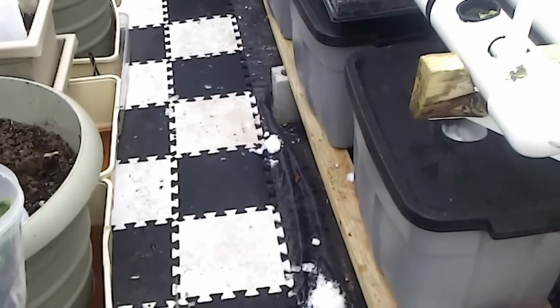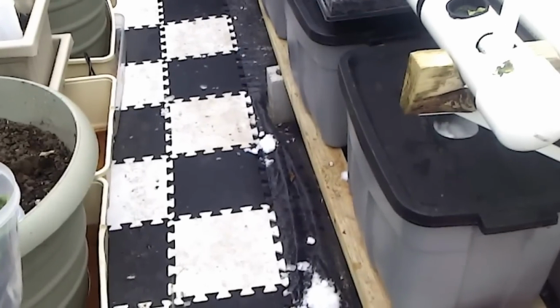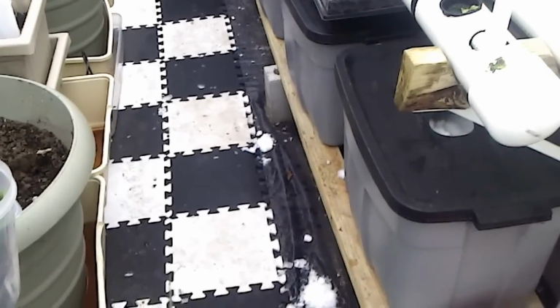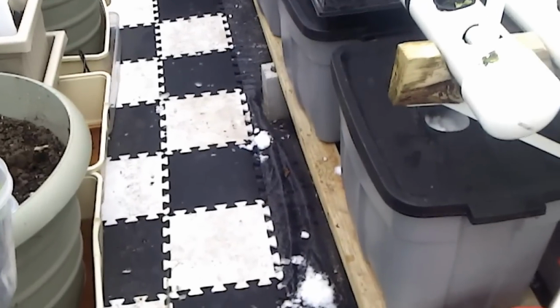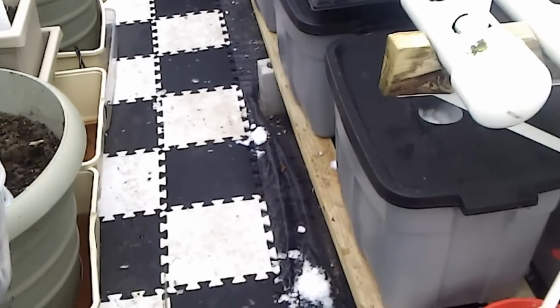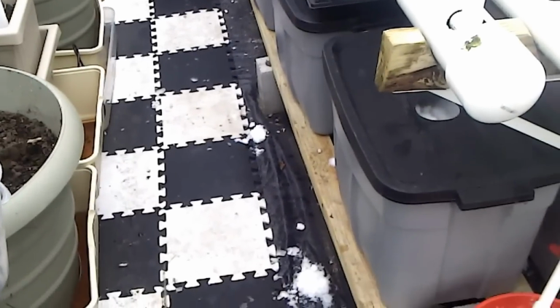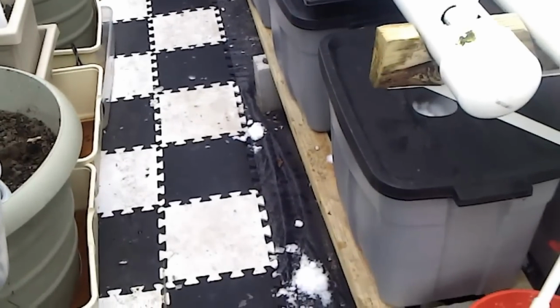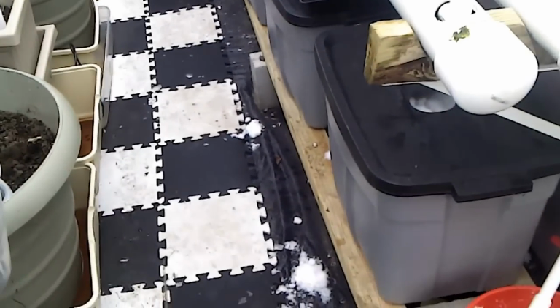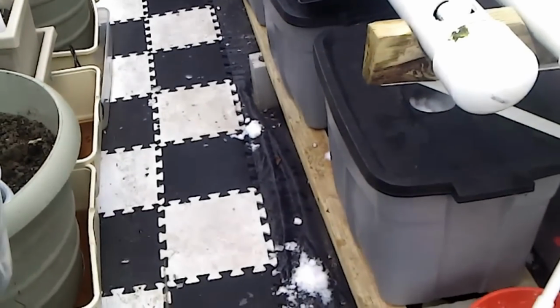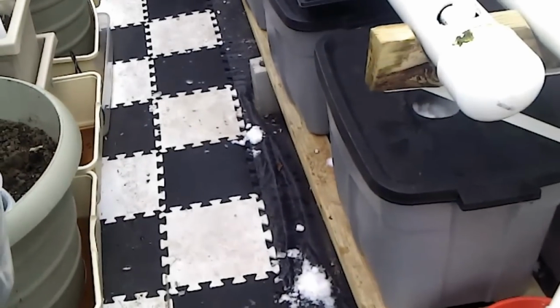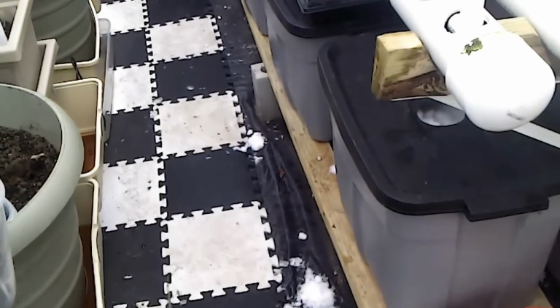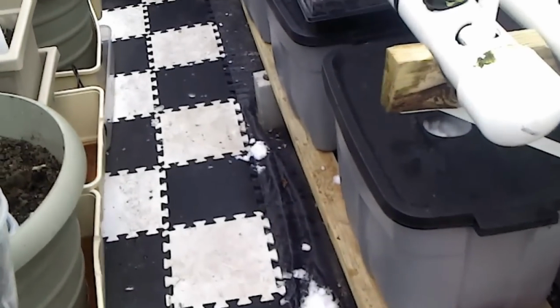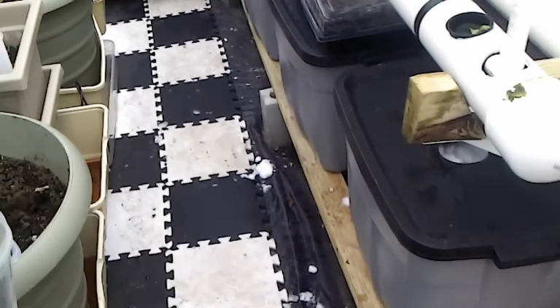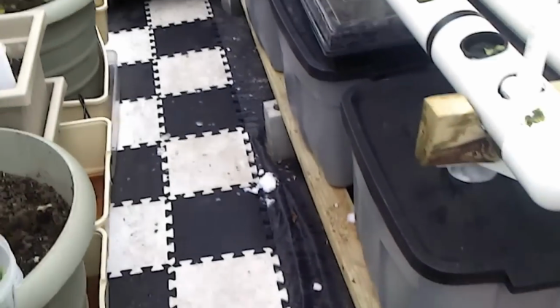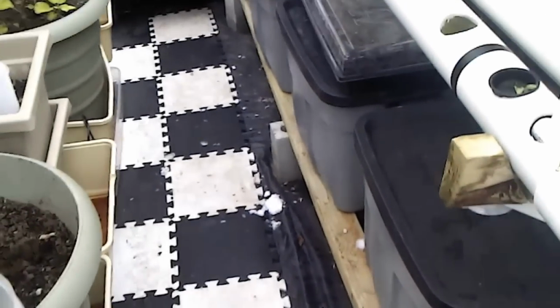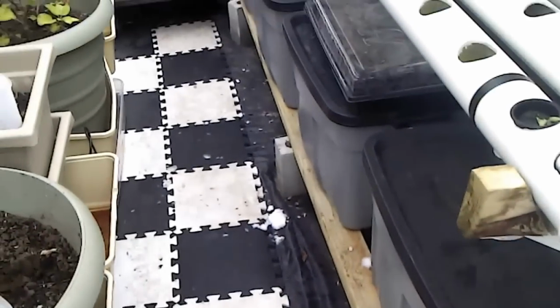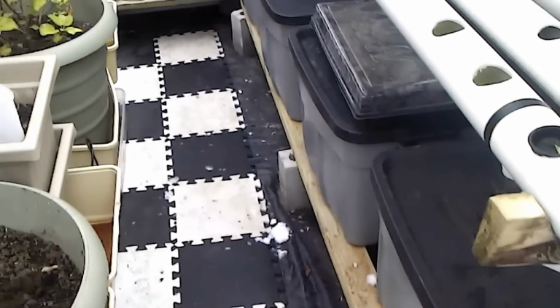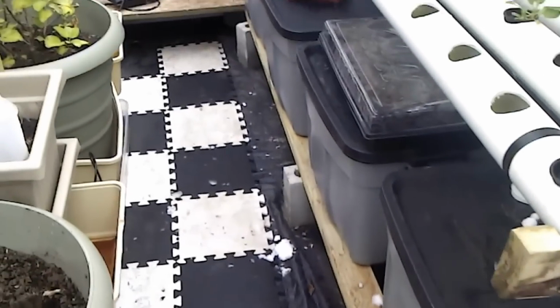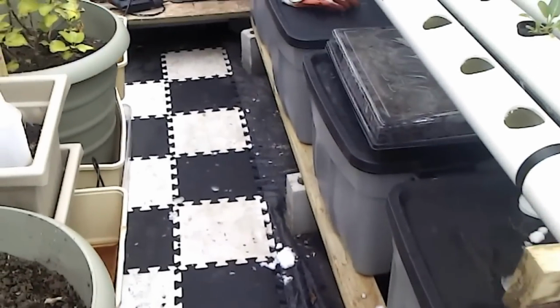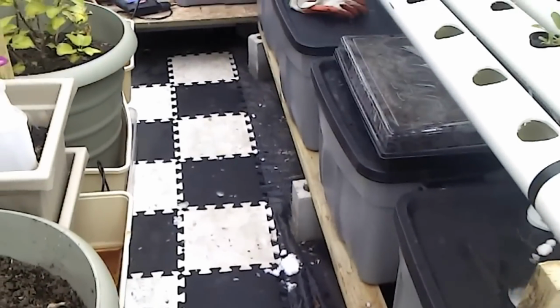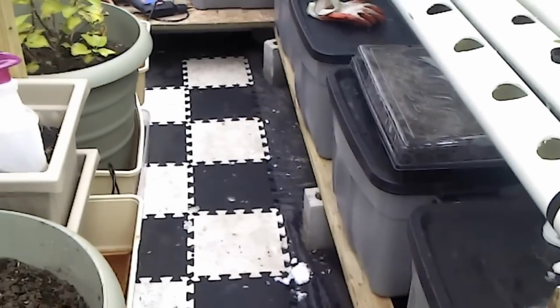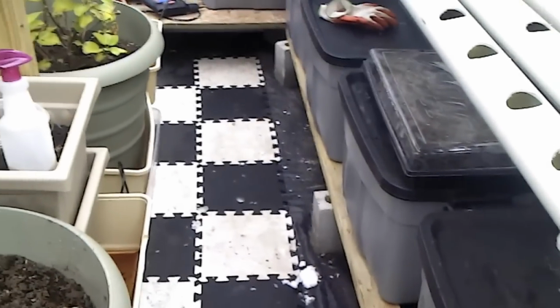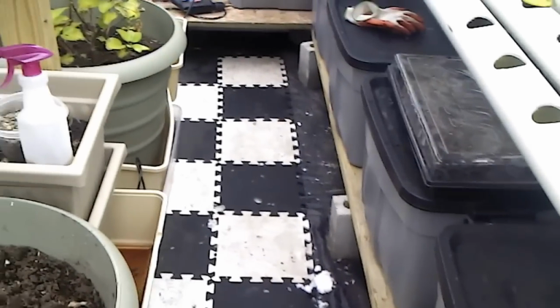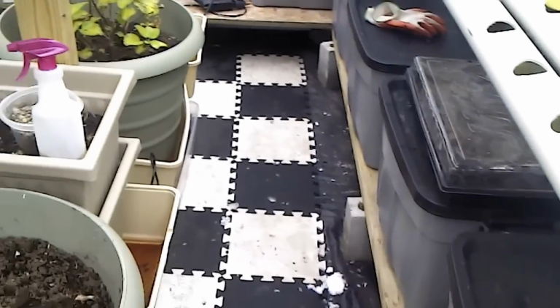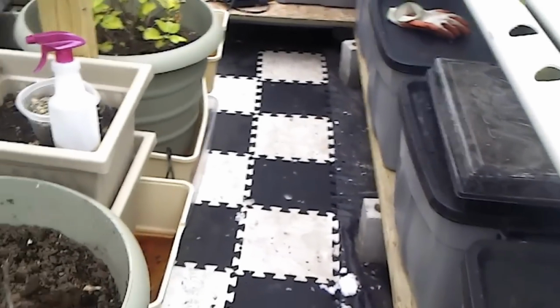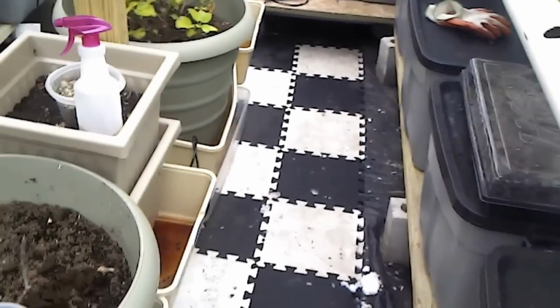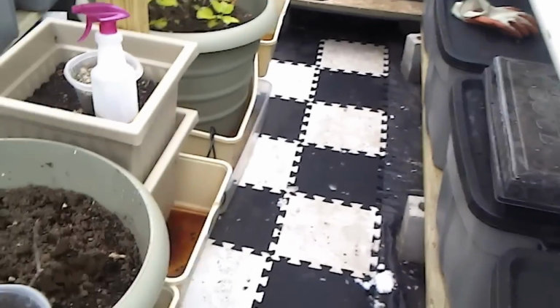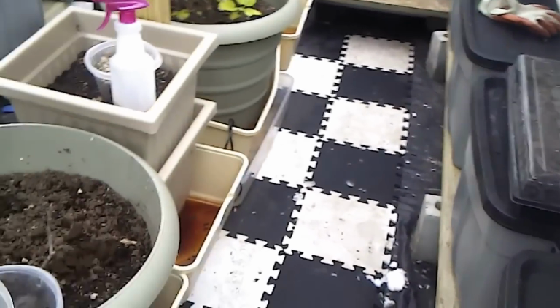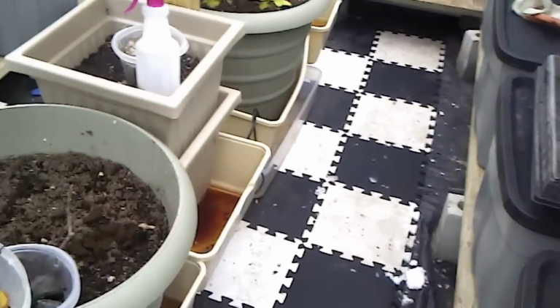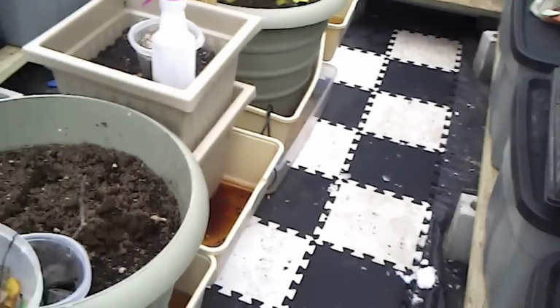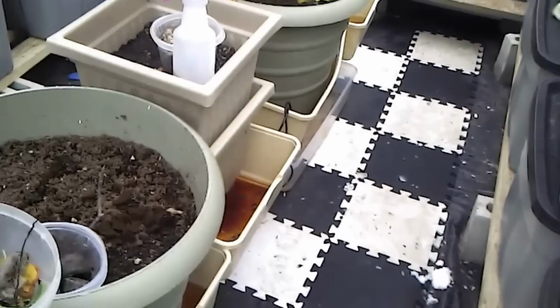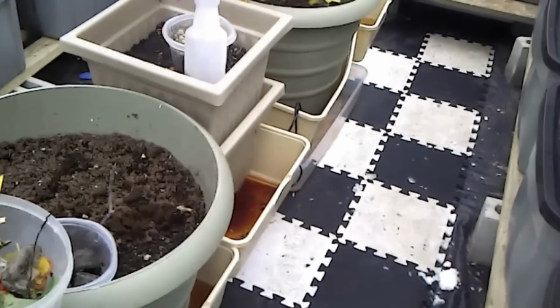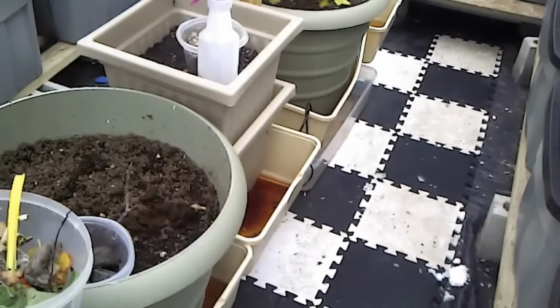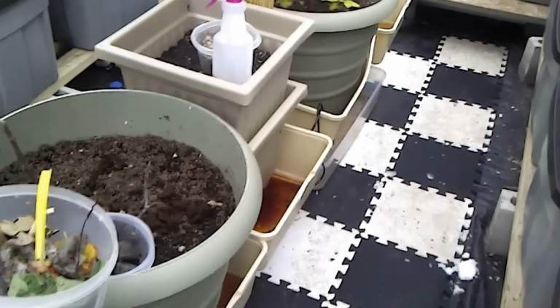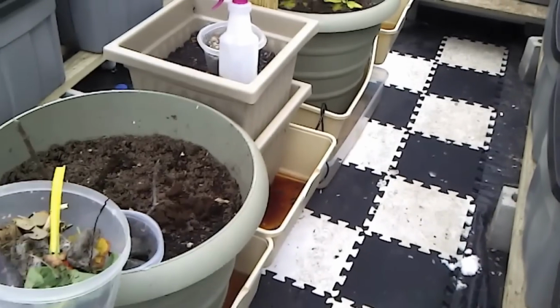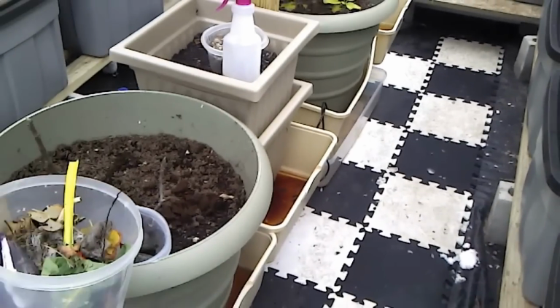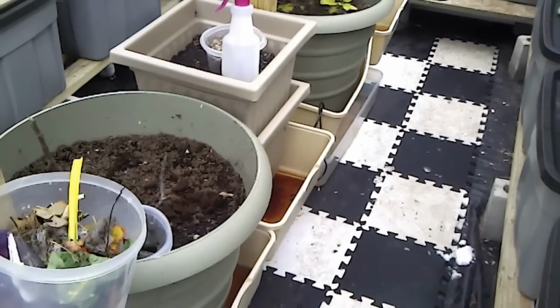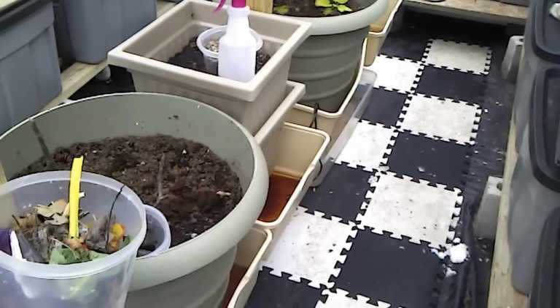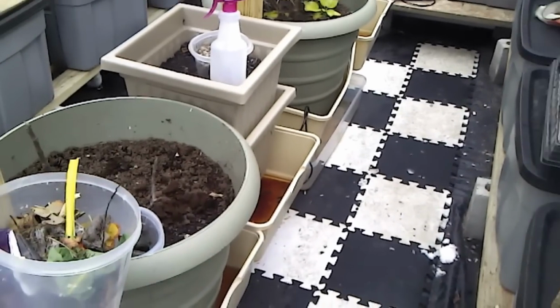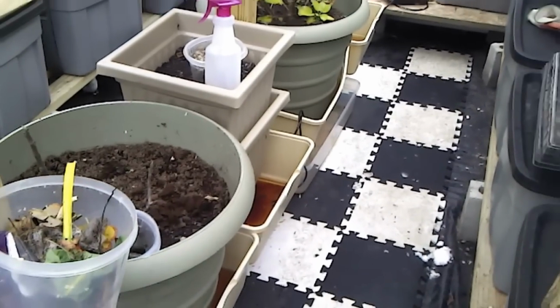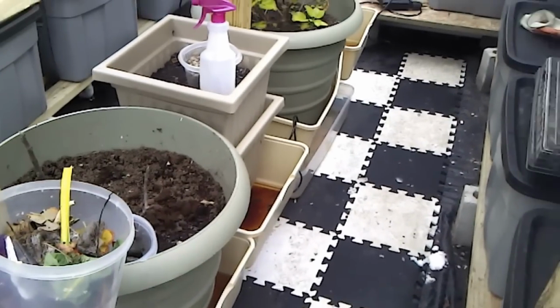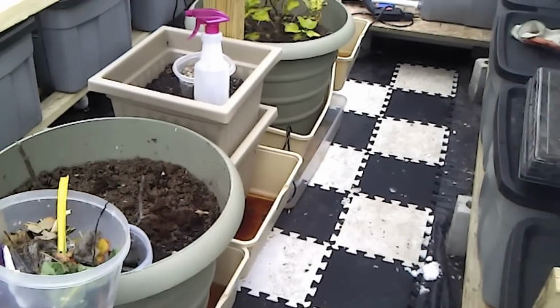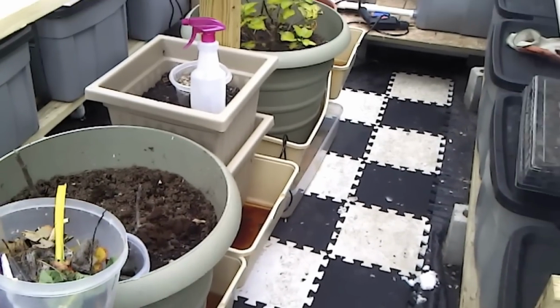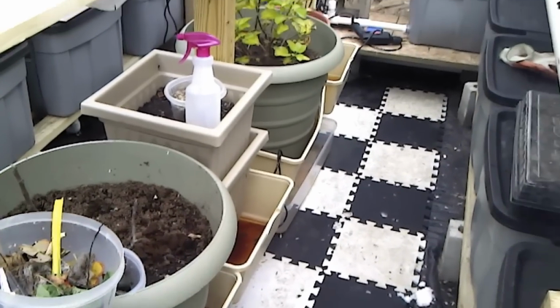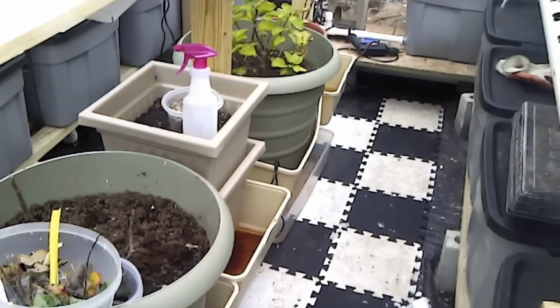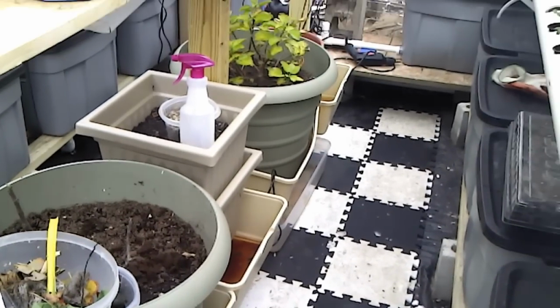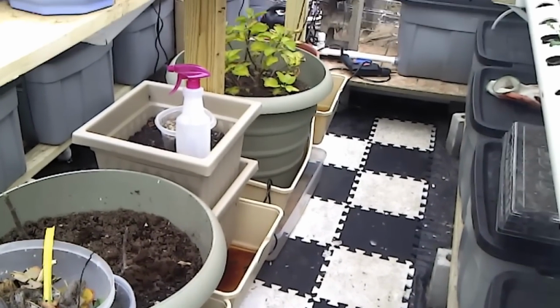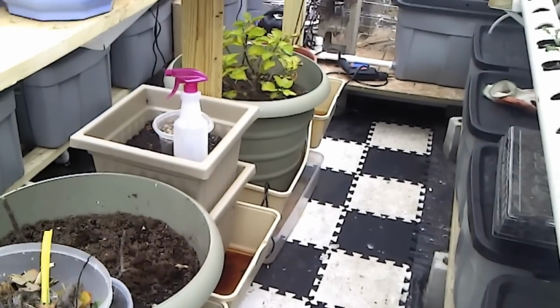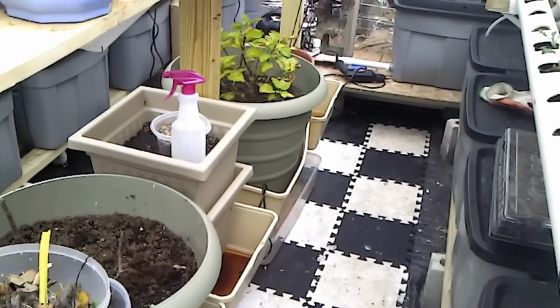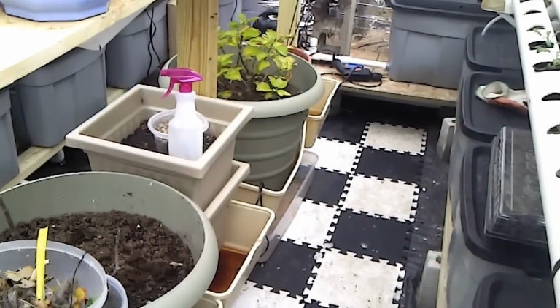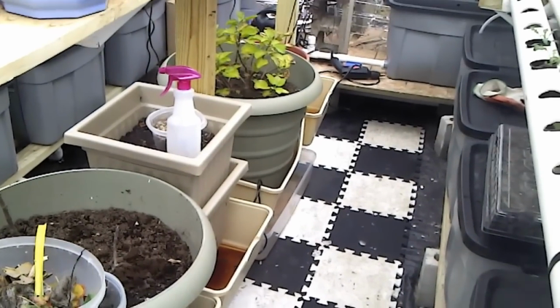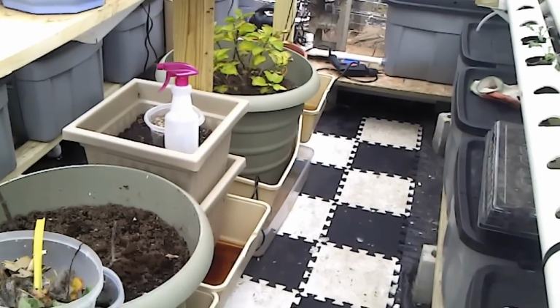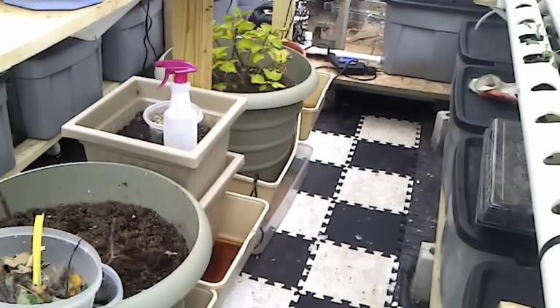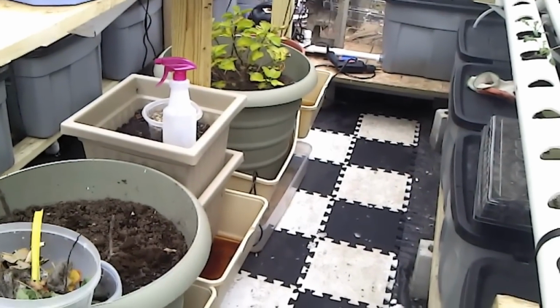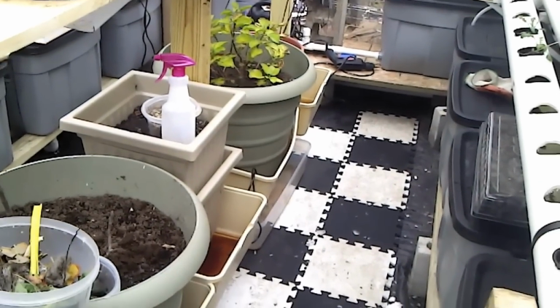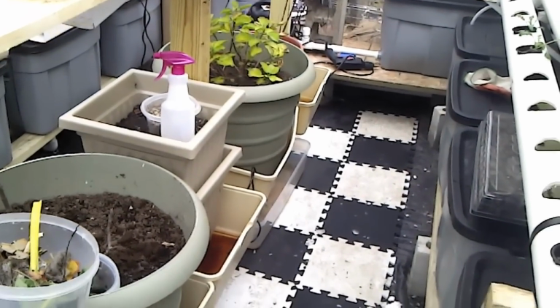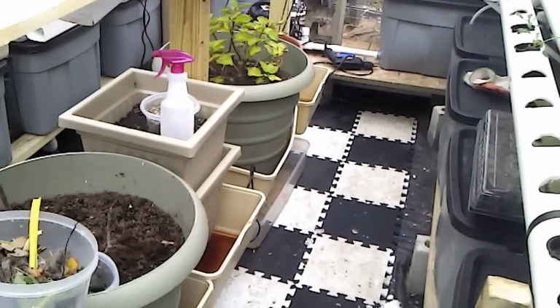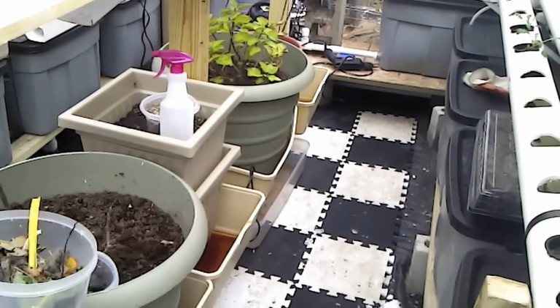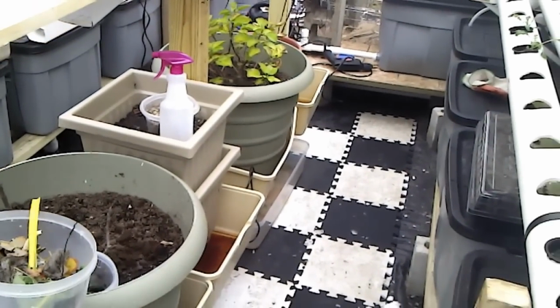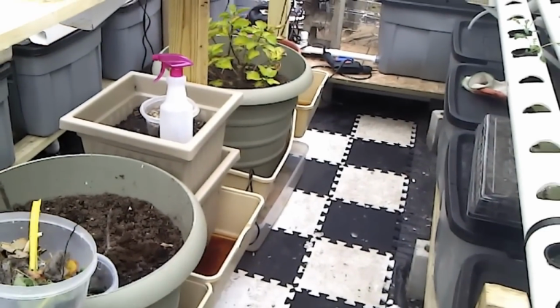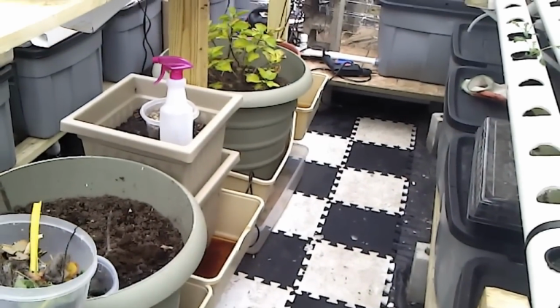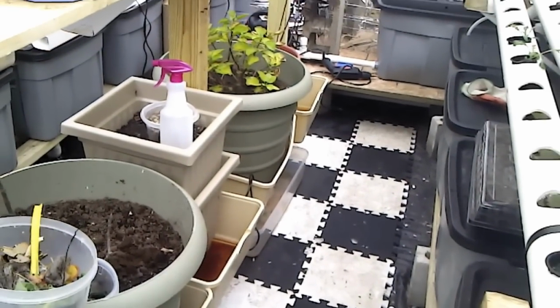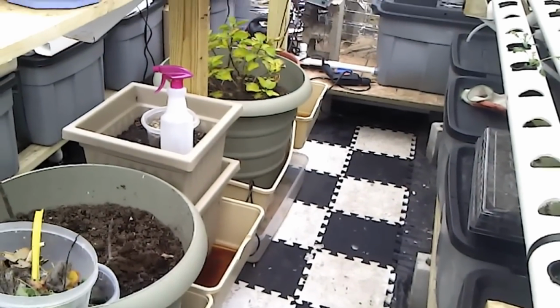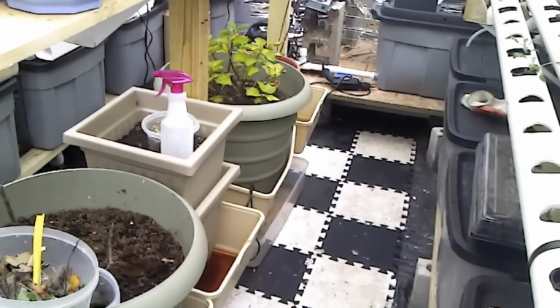Hi, everybody. It's been a while since I've posted a video, but I thought I'd give you a walkthrough of the greenhouse since you really only see nothing but pictures.